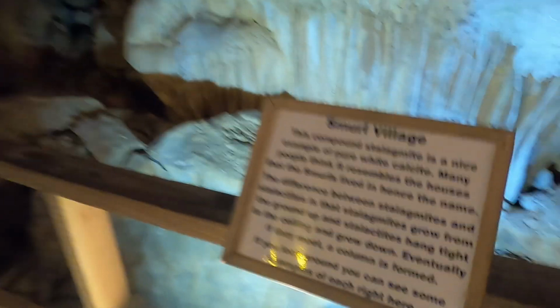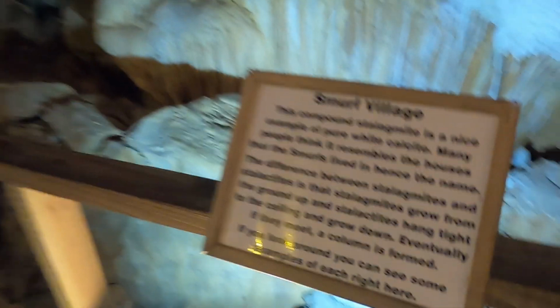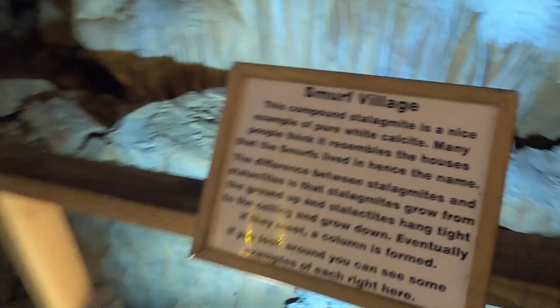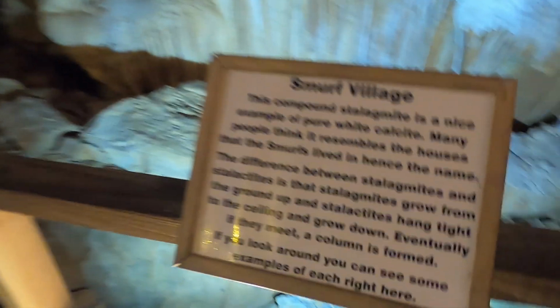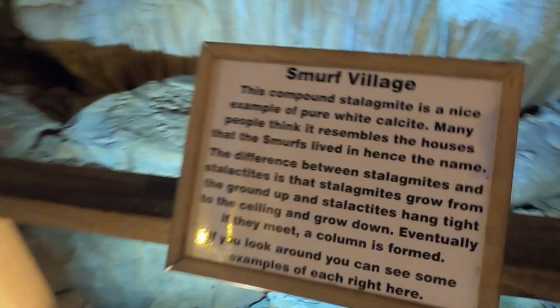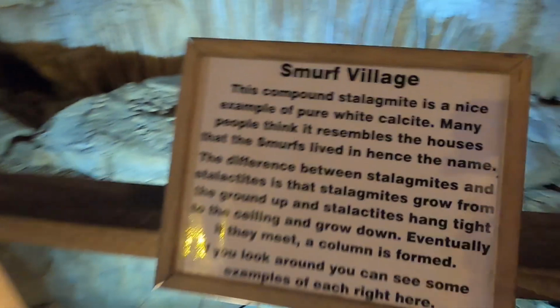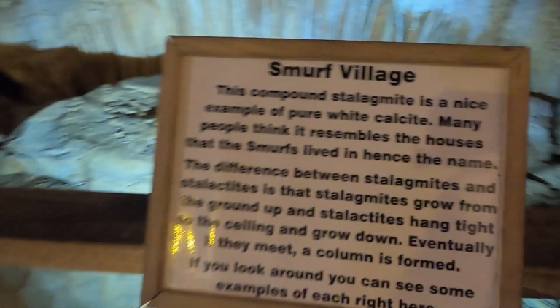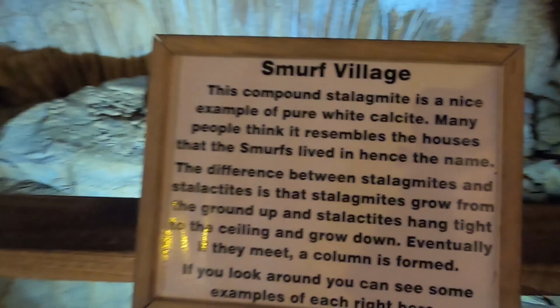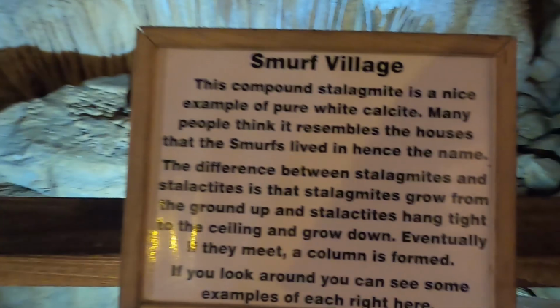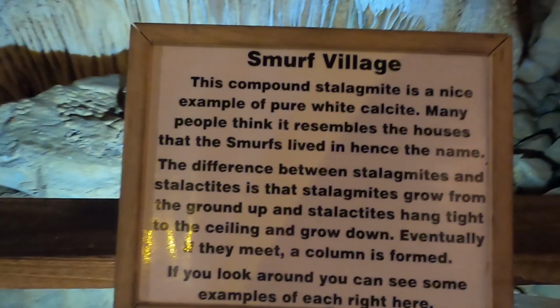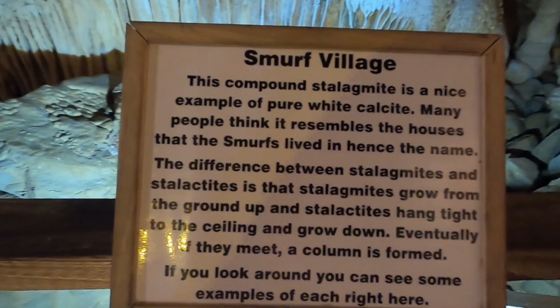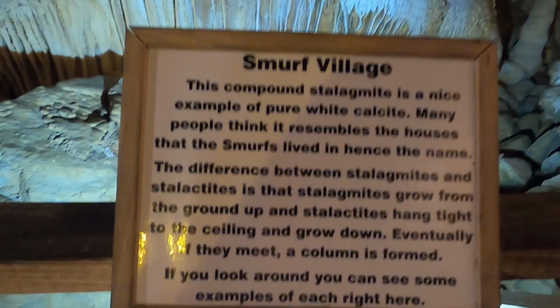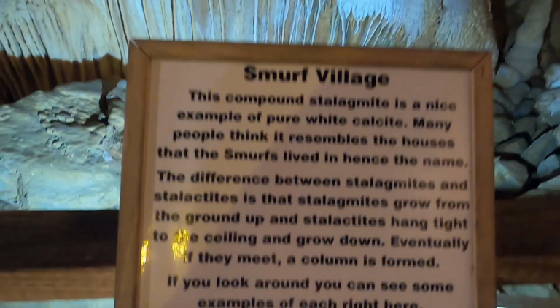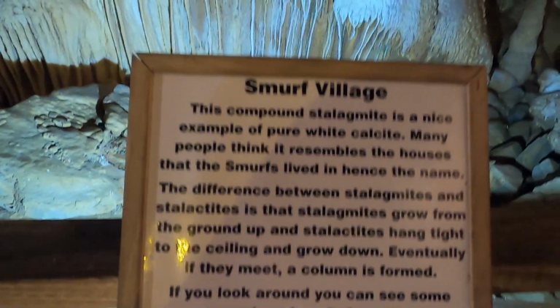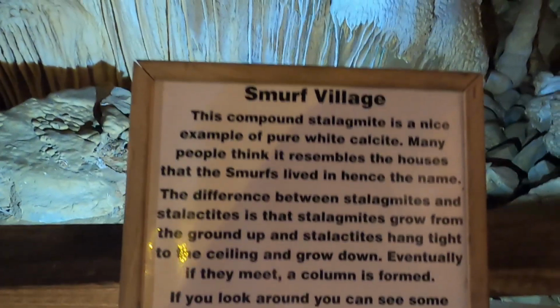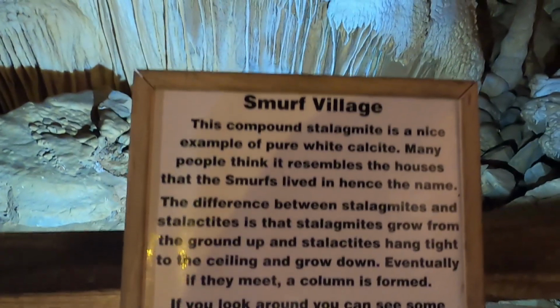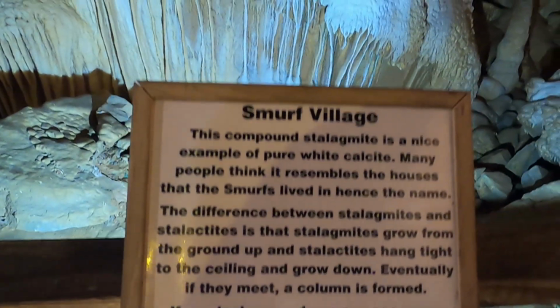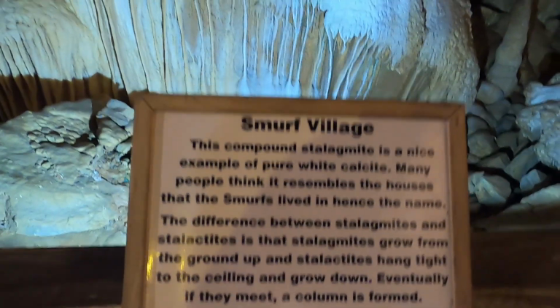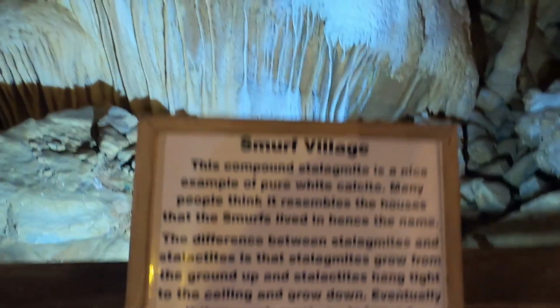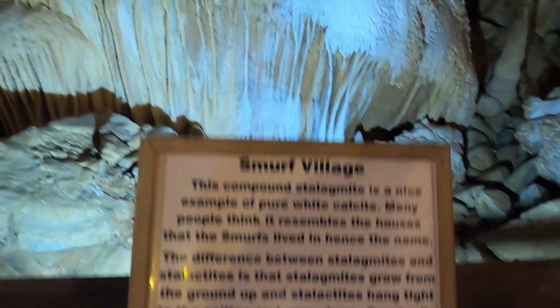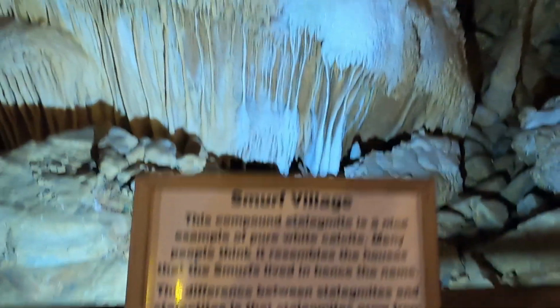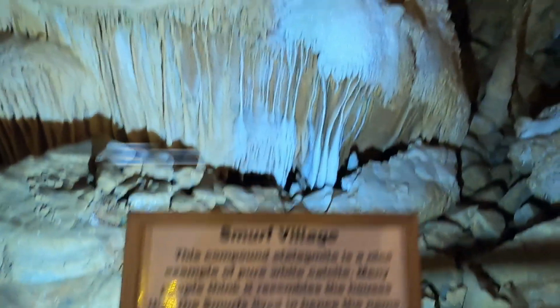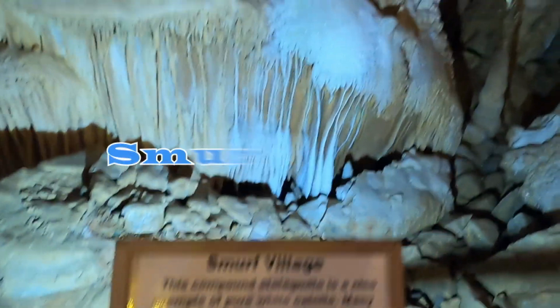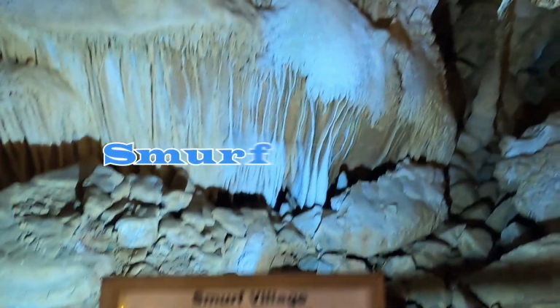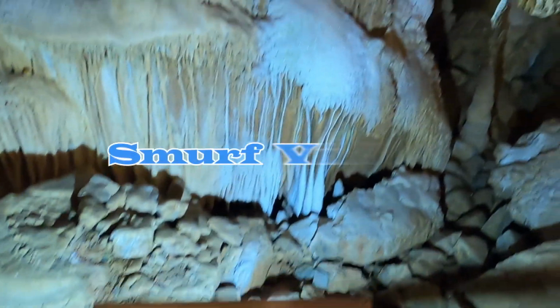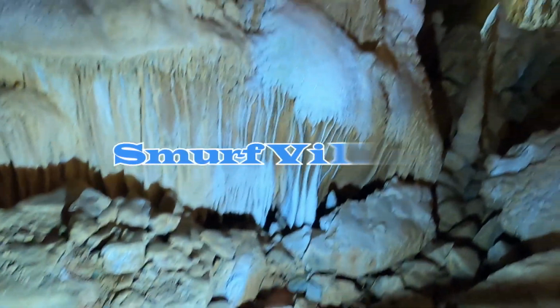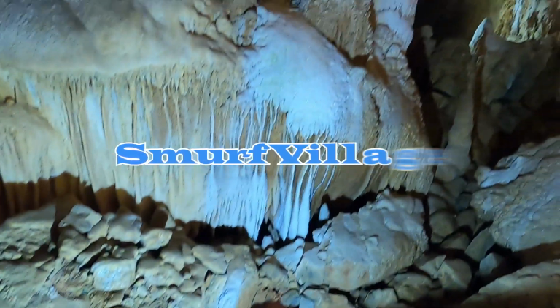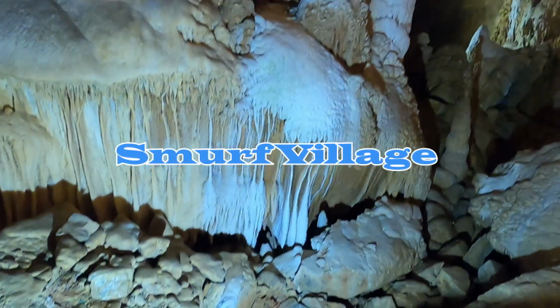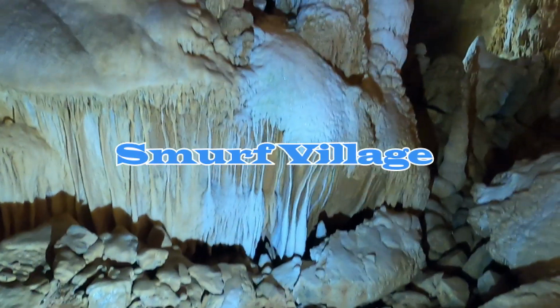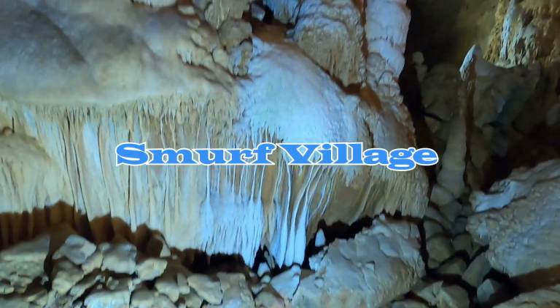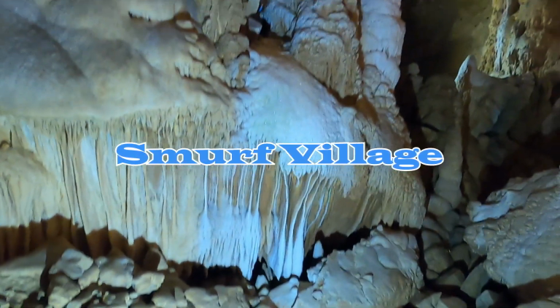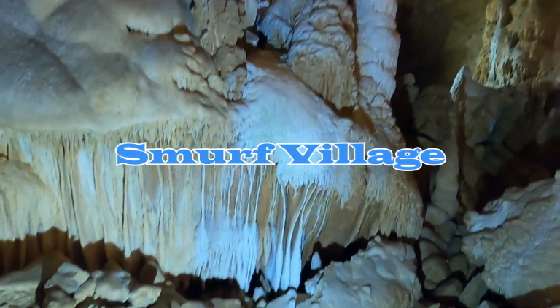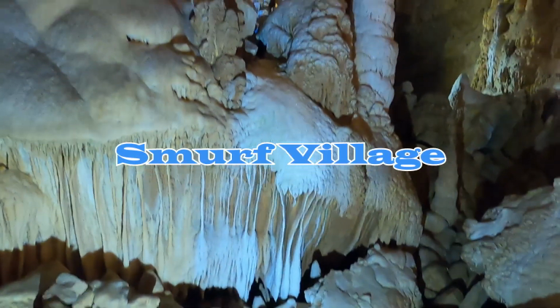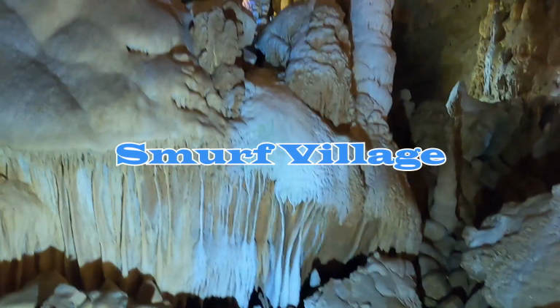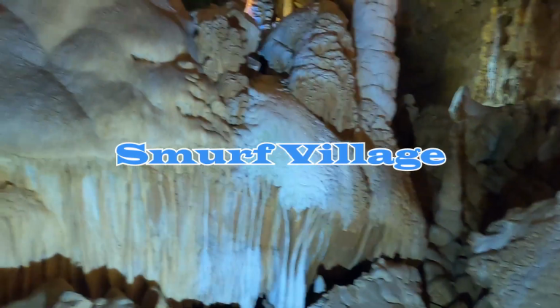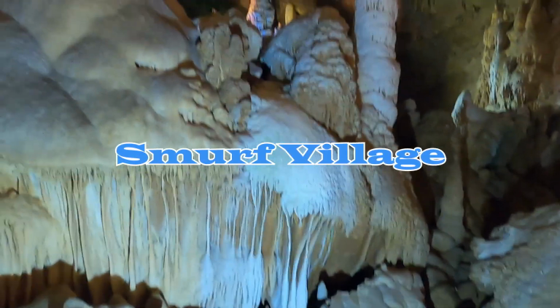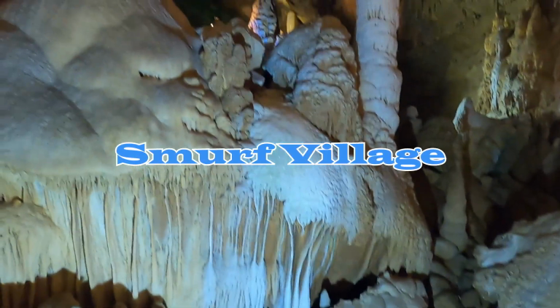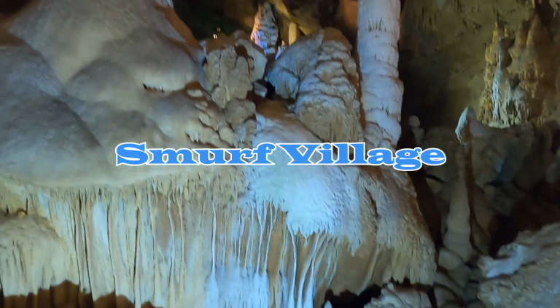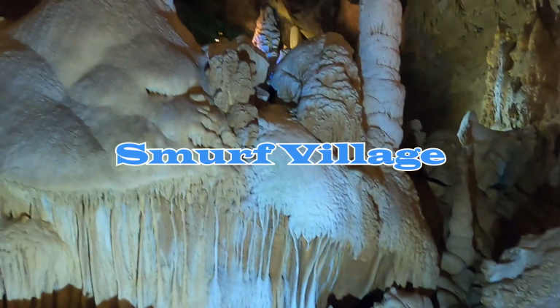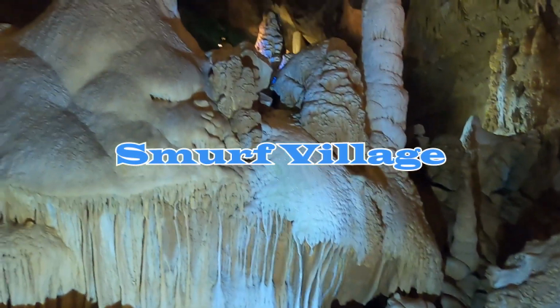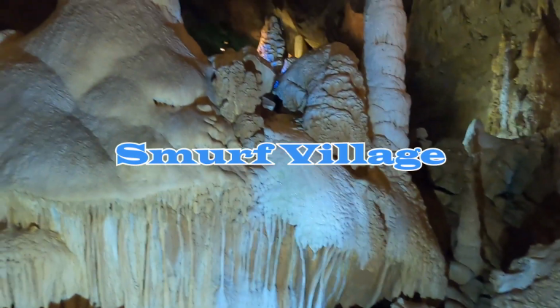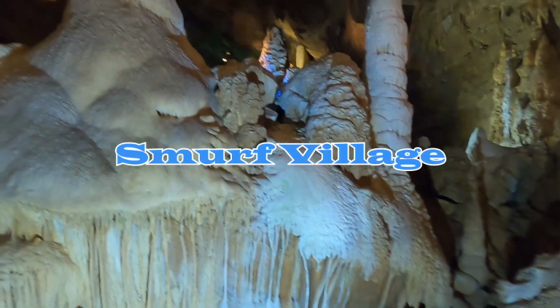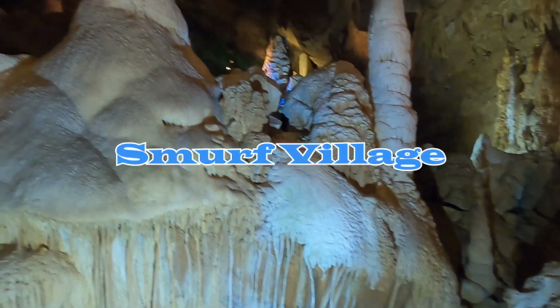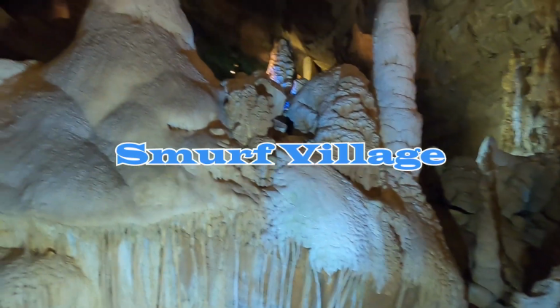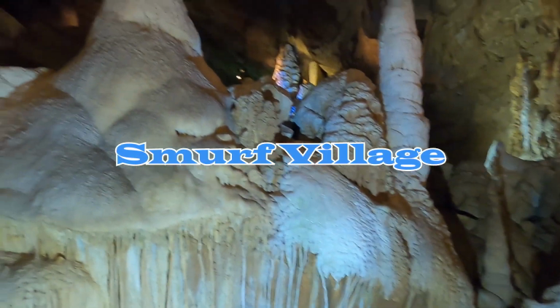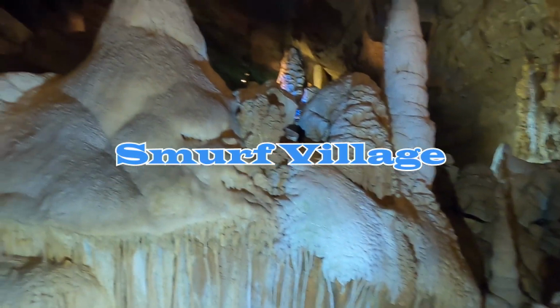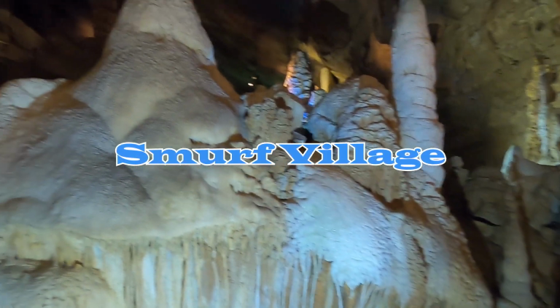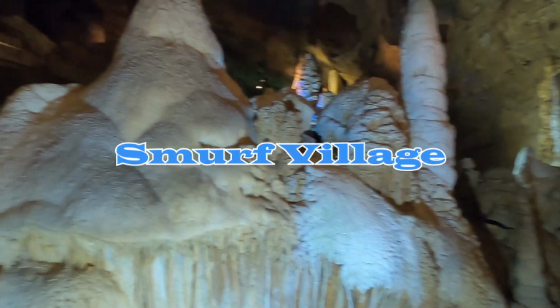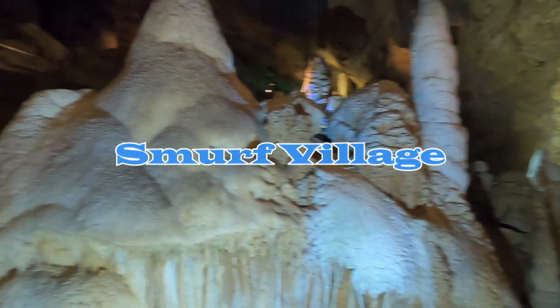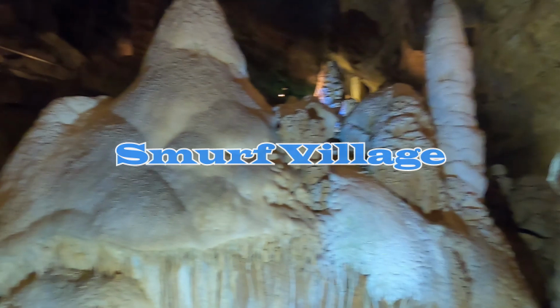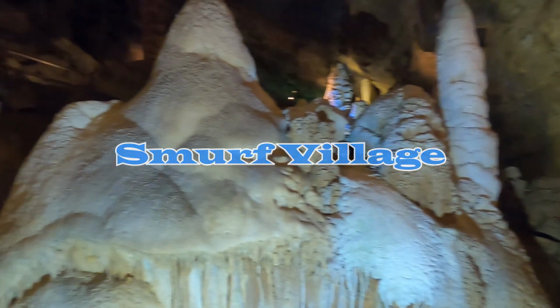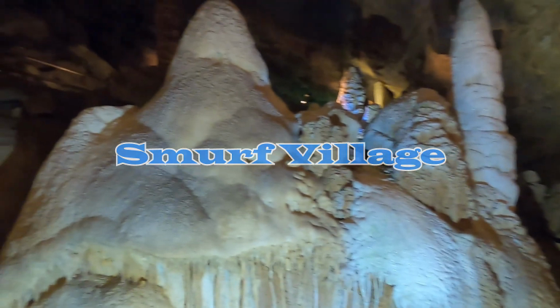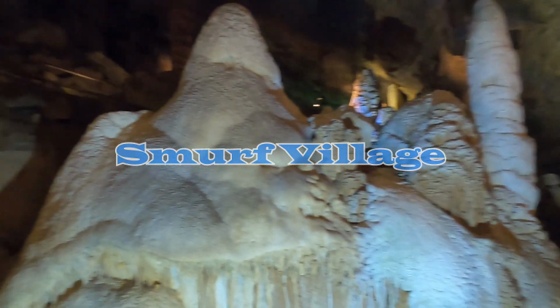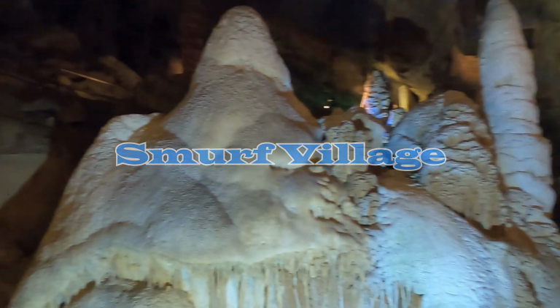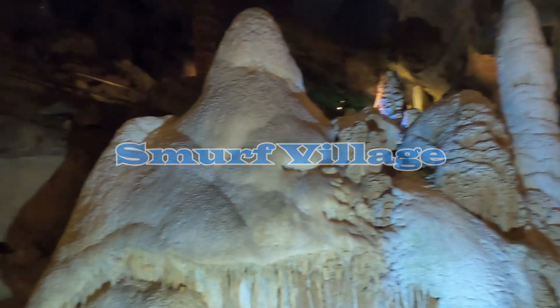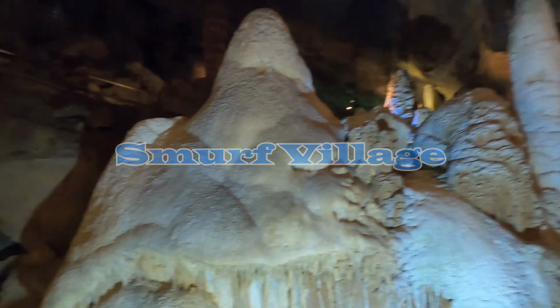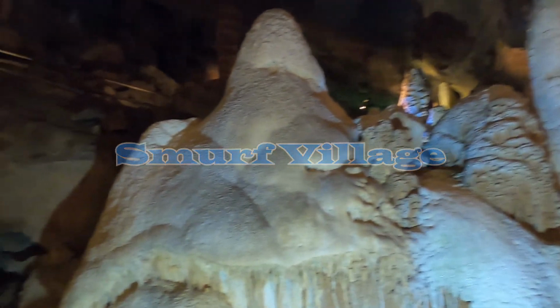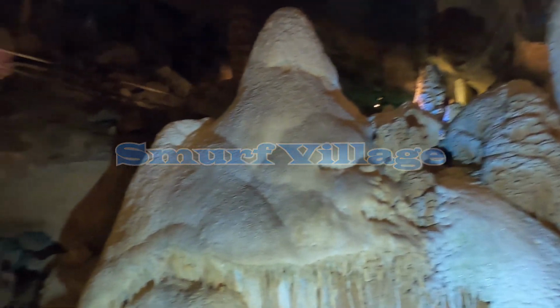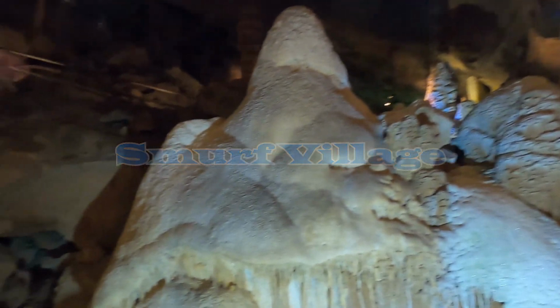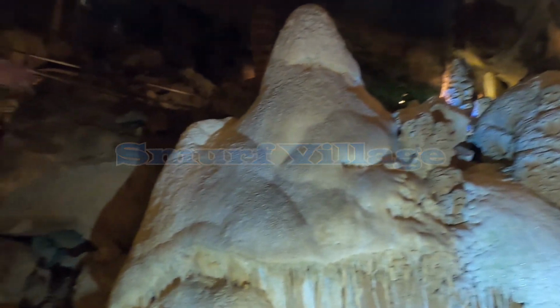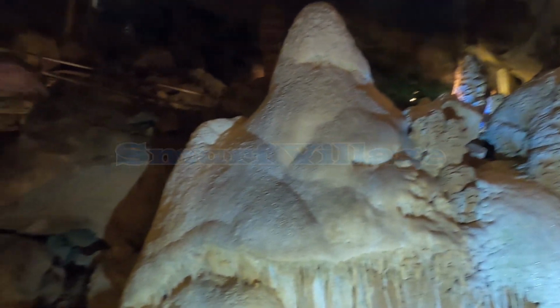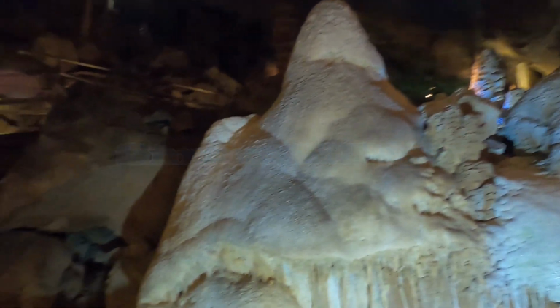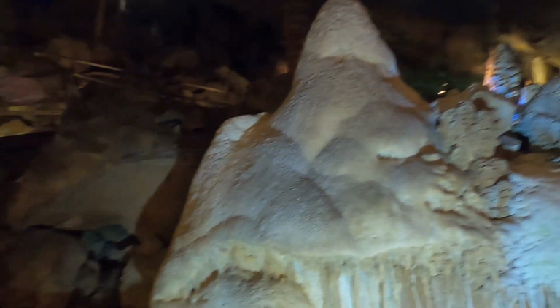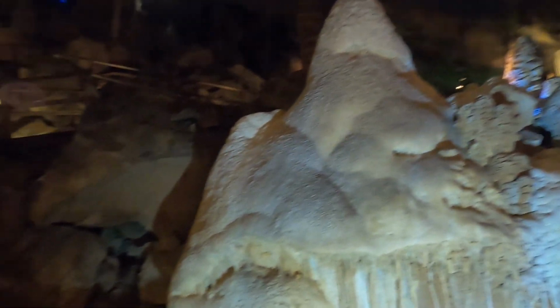Check out this thing — they call this the Smurf Village. And it looks, well, okay, I guess so.